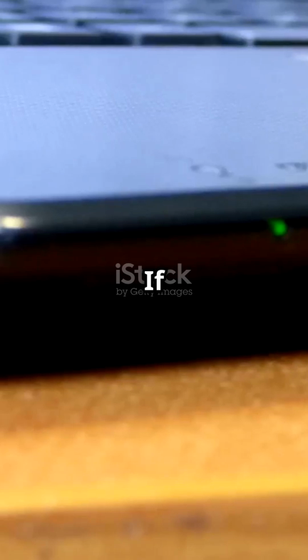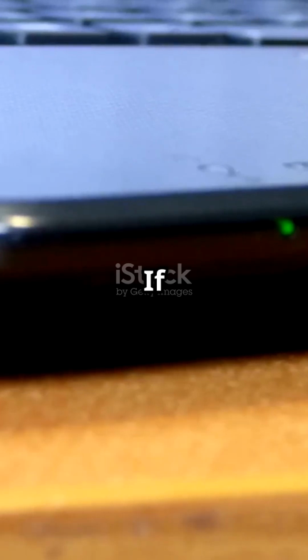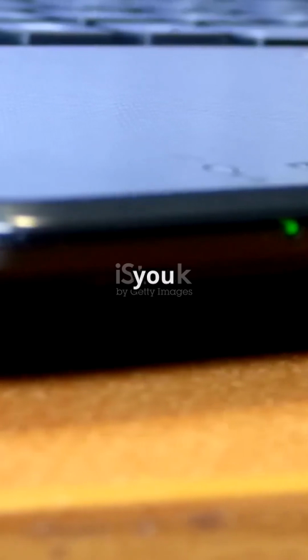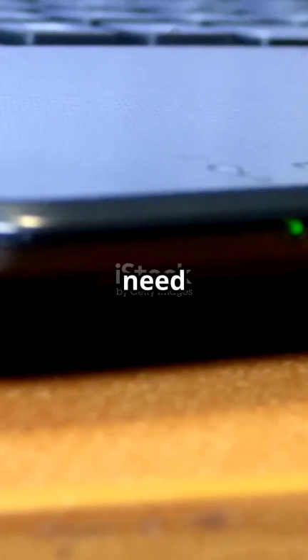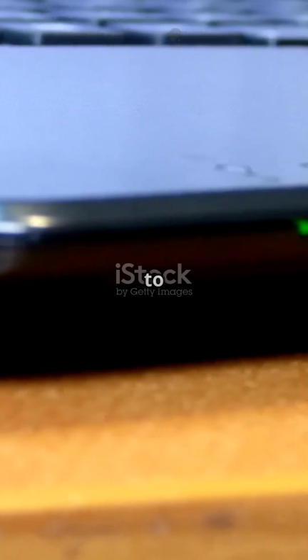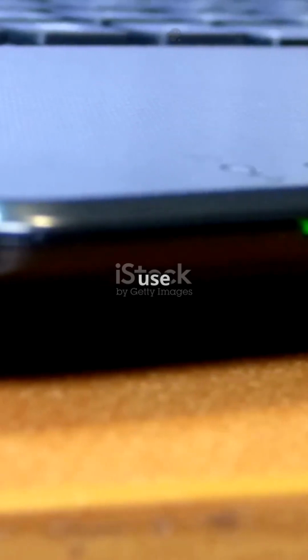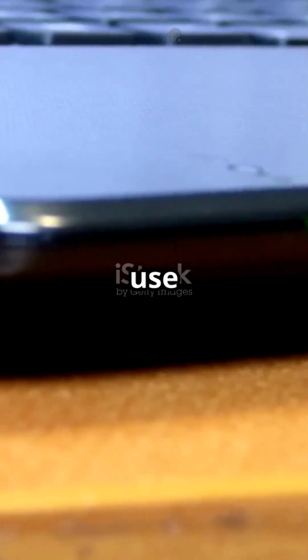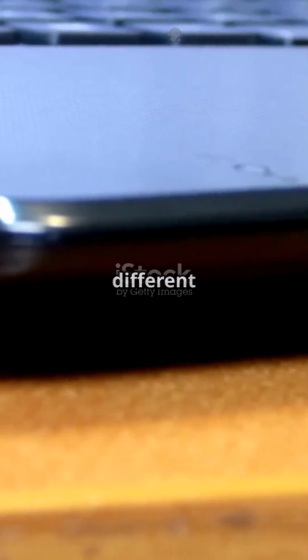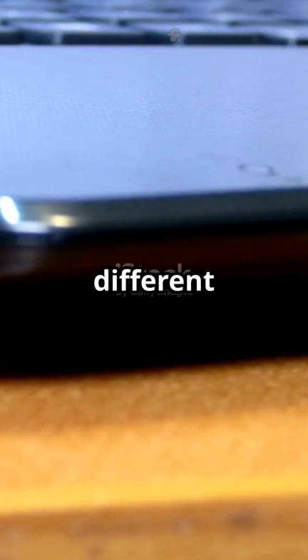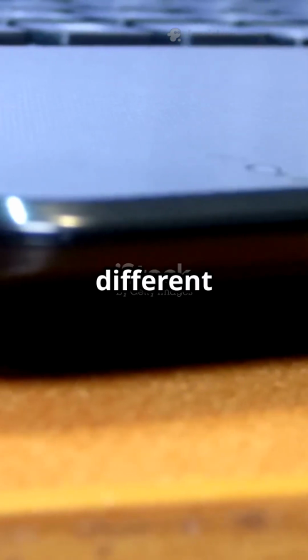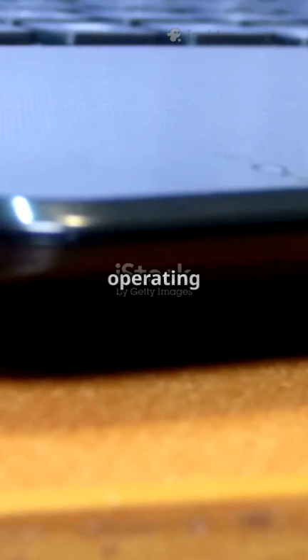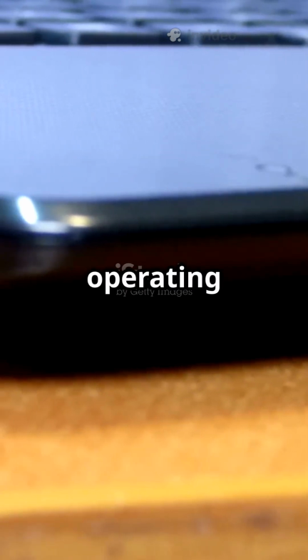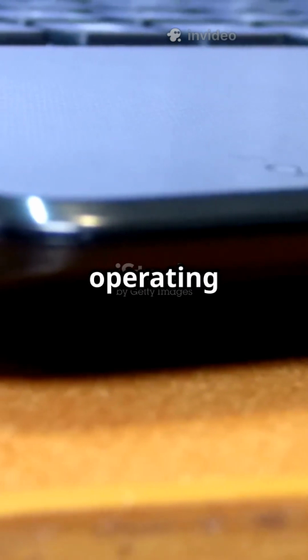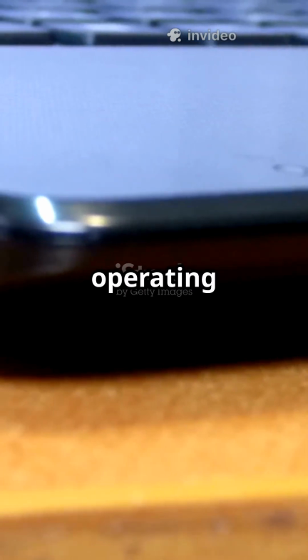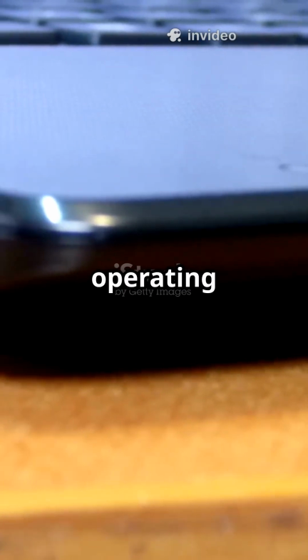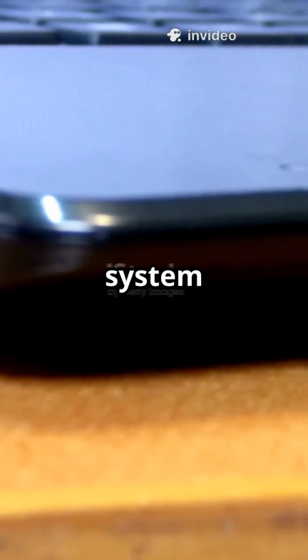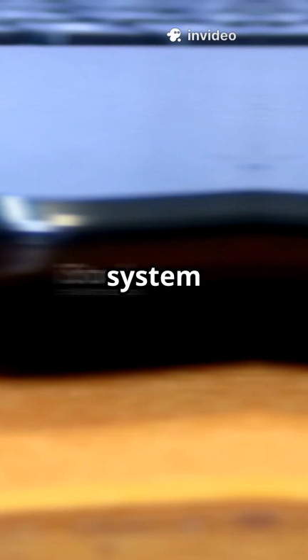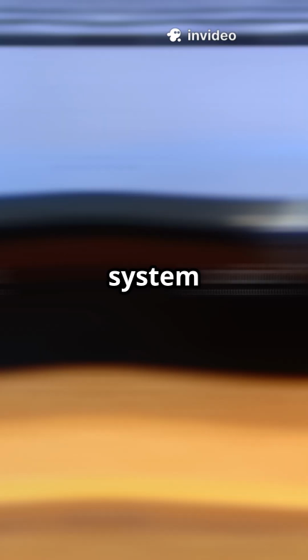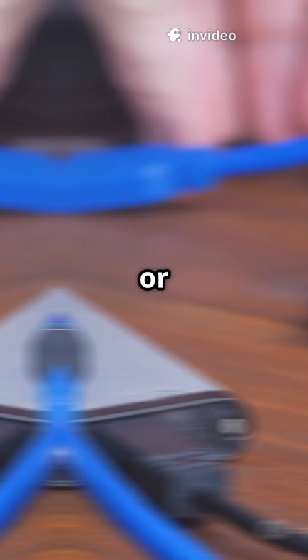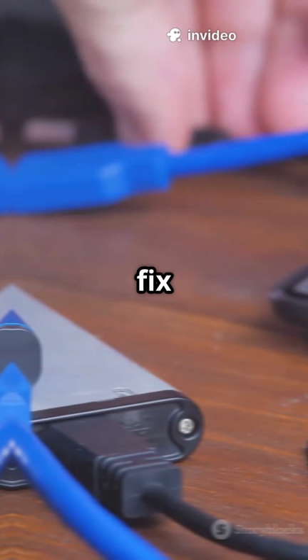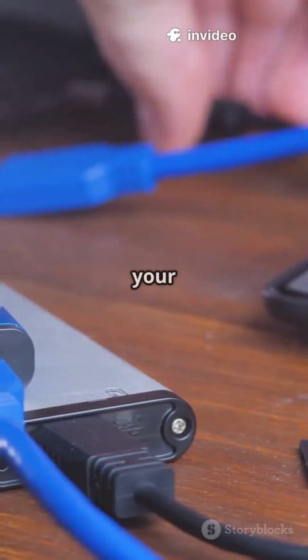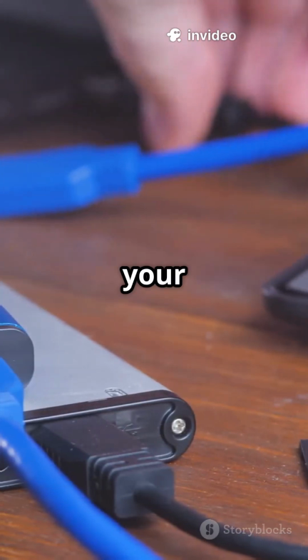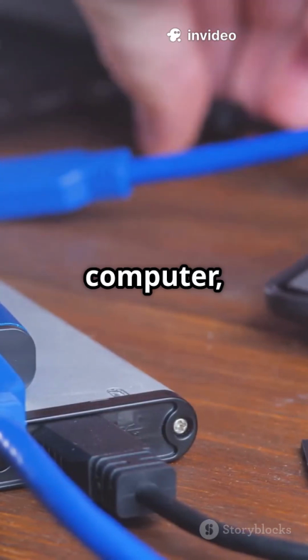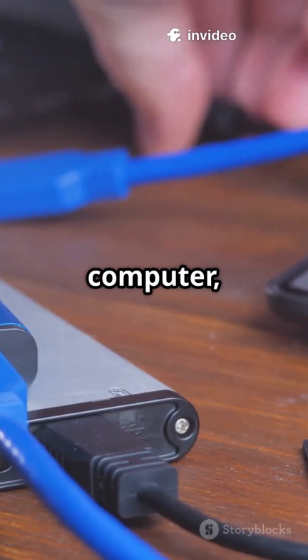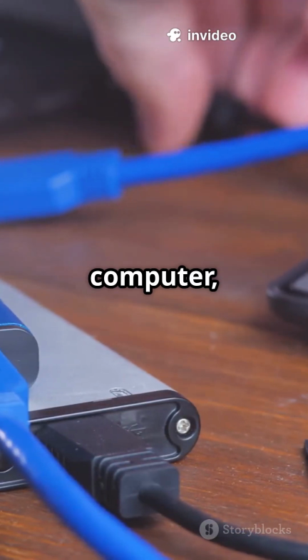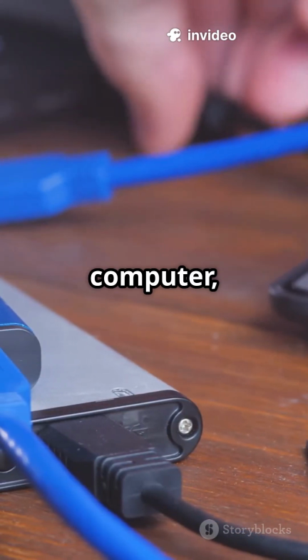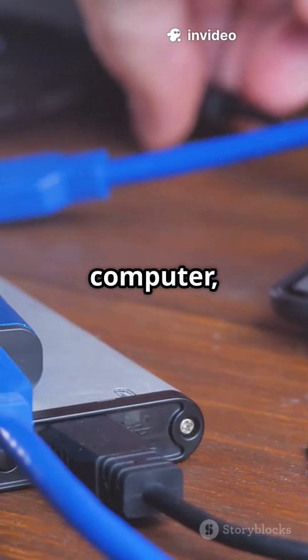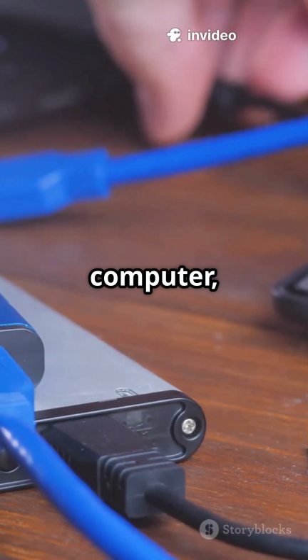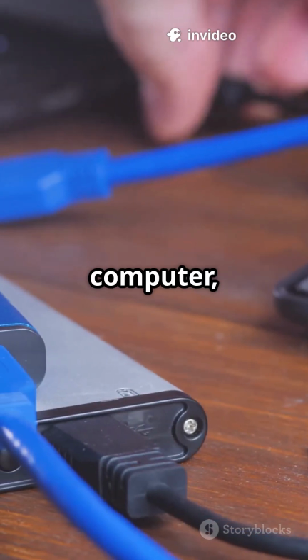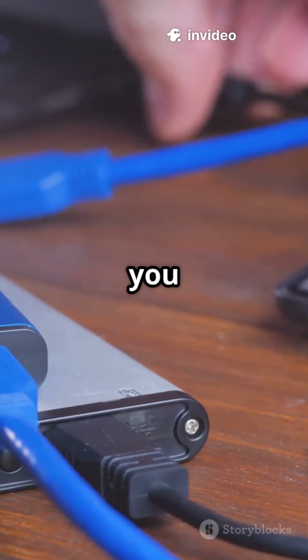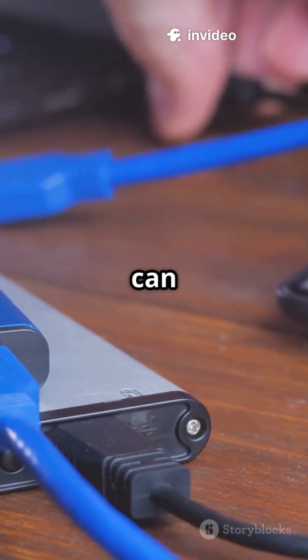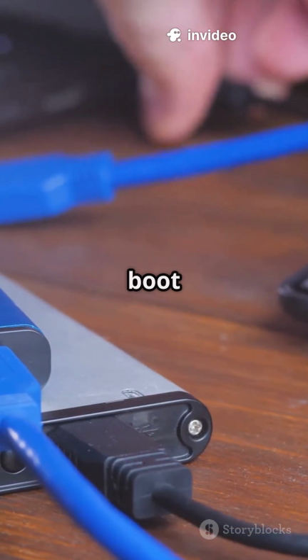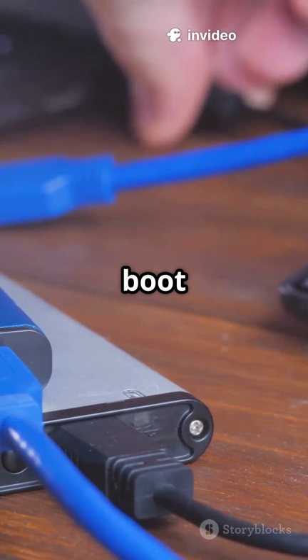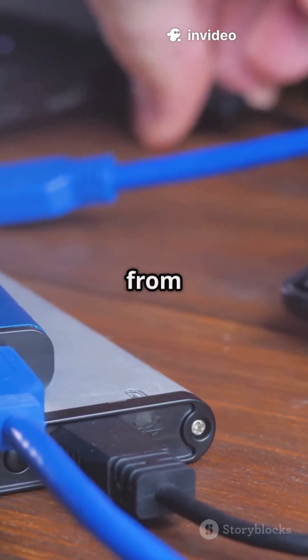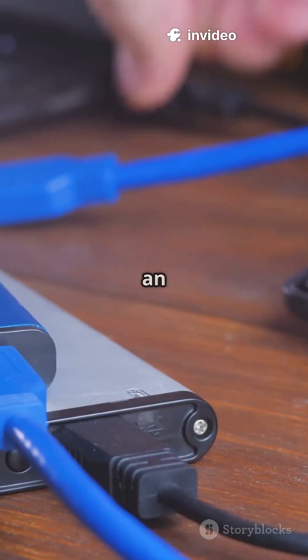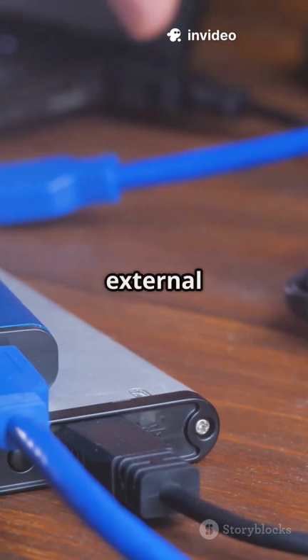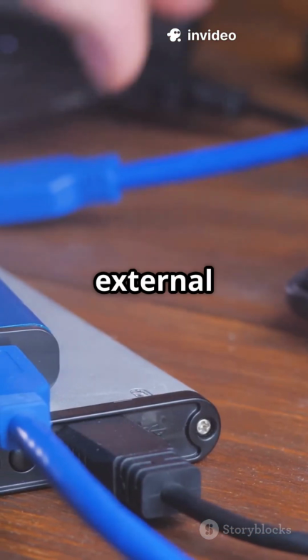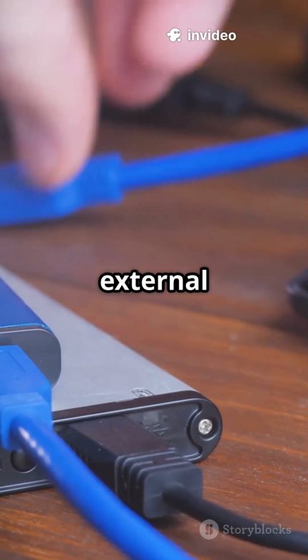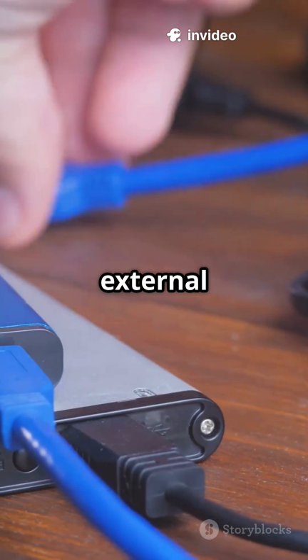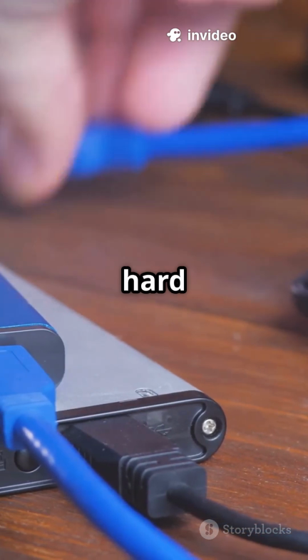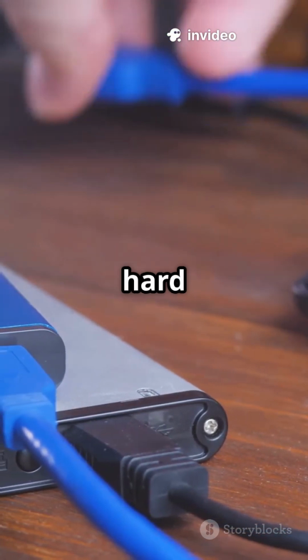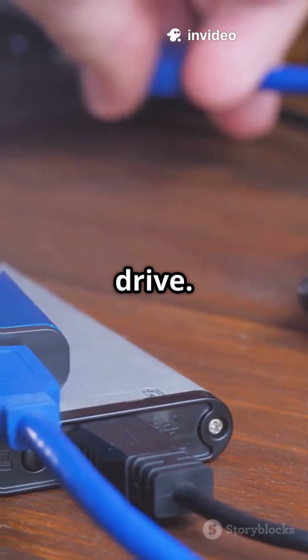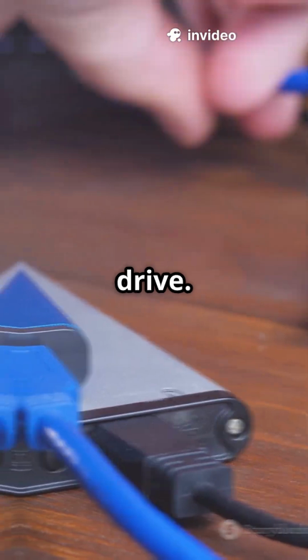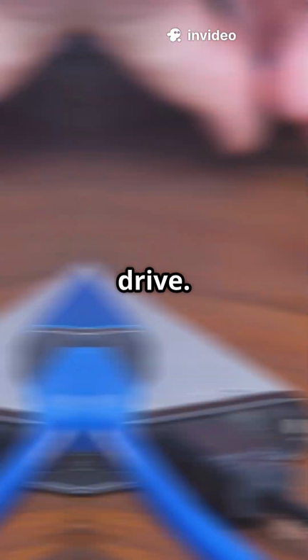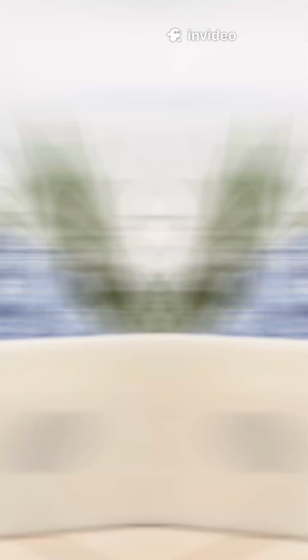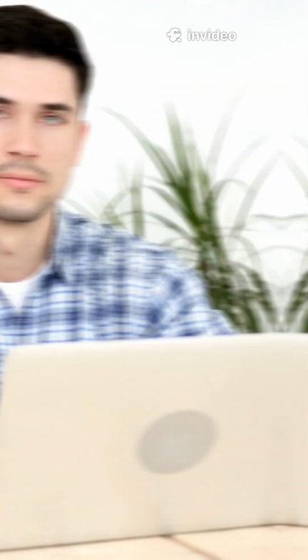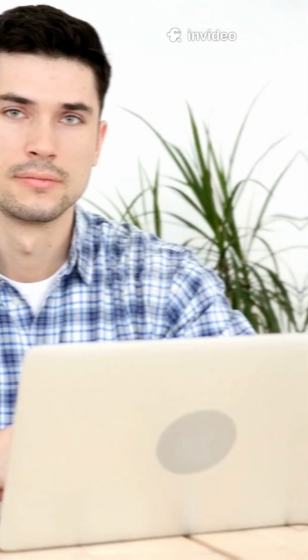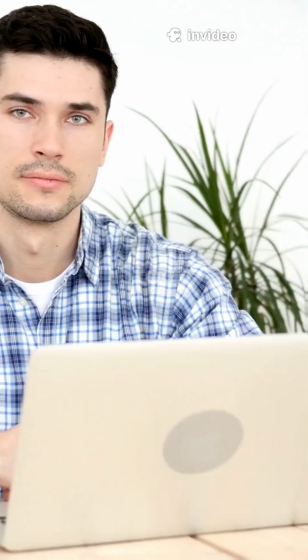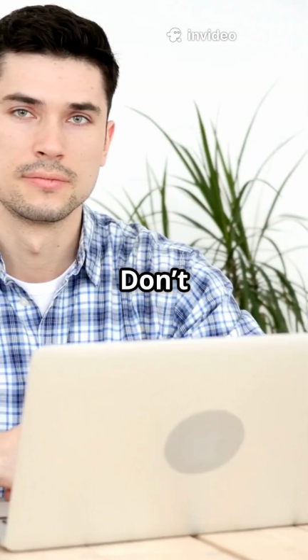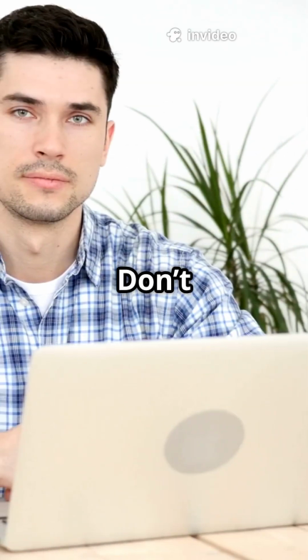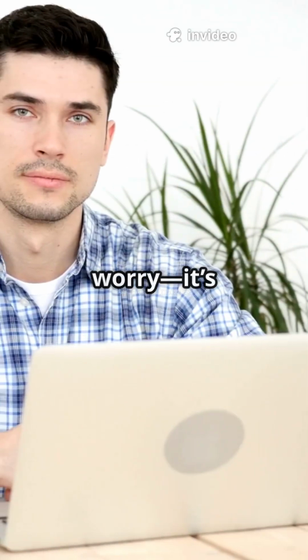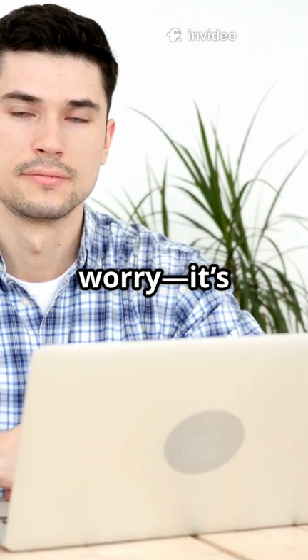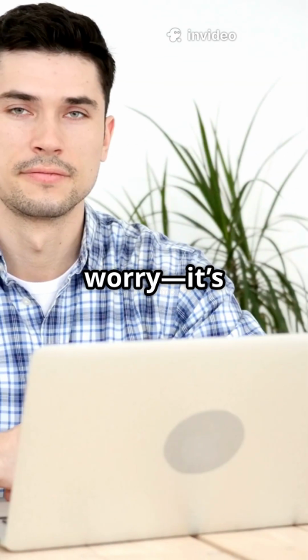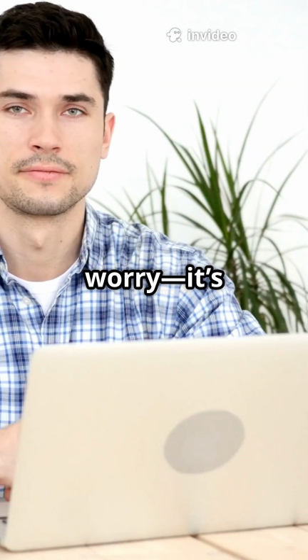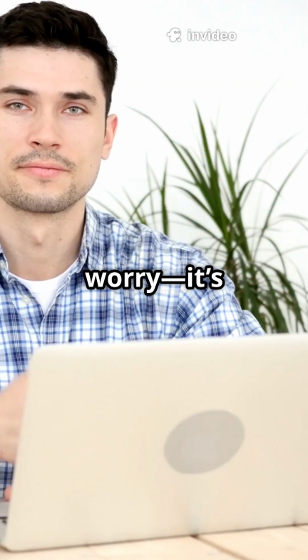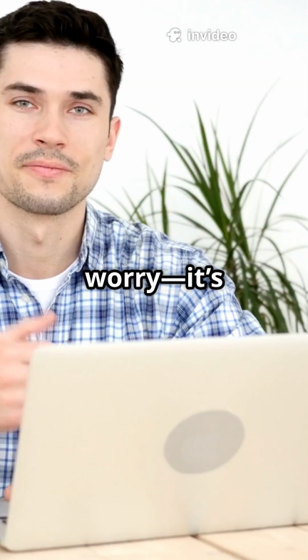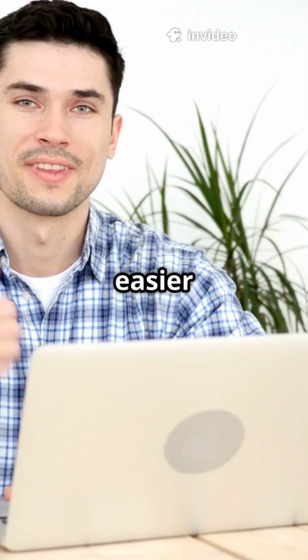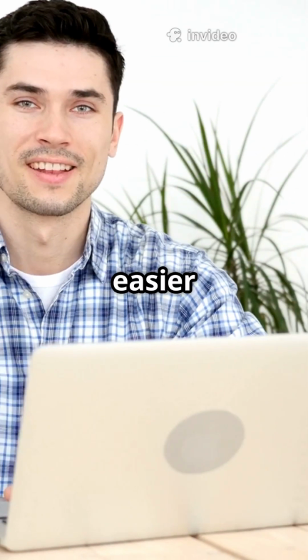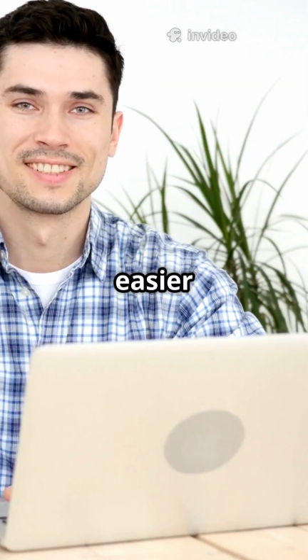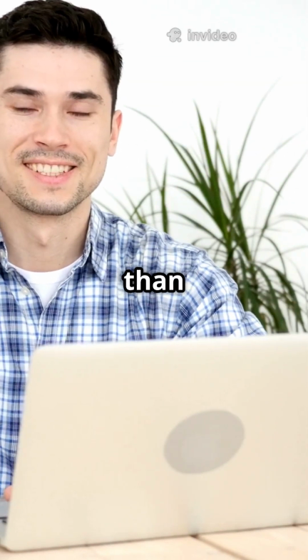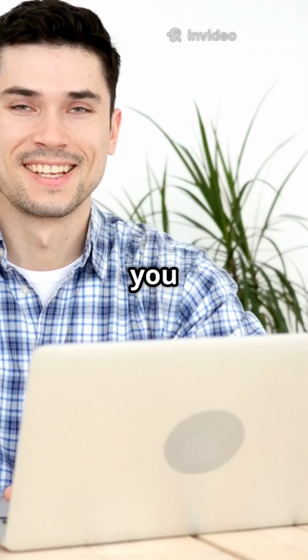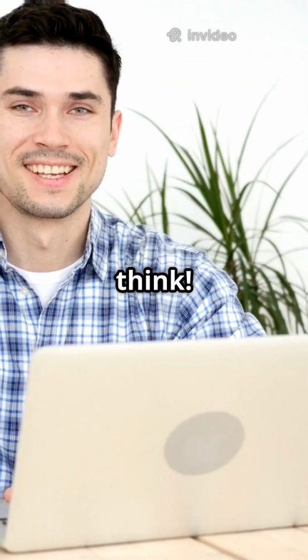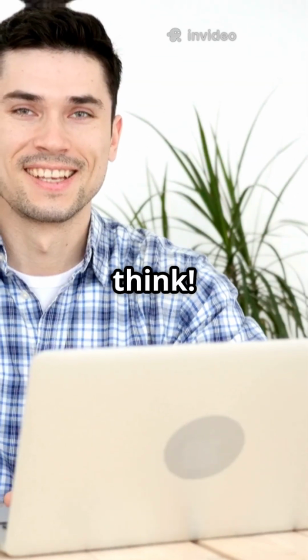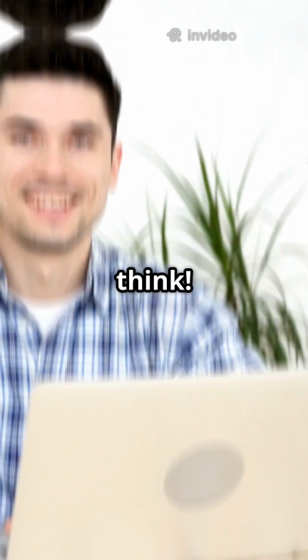If you need to use a different operating system or fix your computer, you can boot from an external hard drive. Don't worry, it's easier than you think.